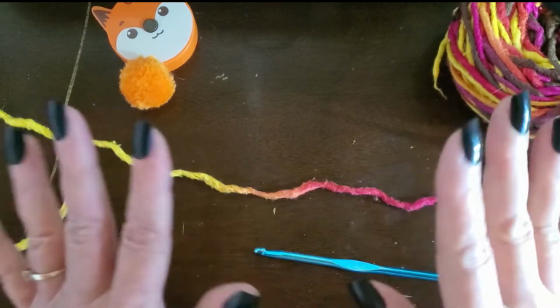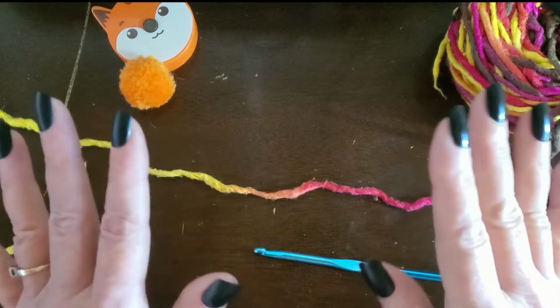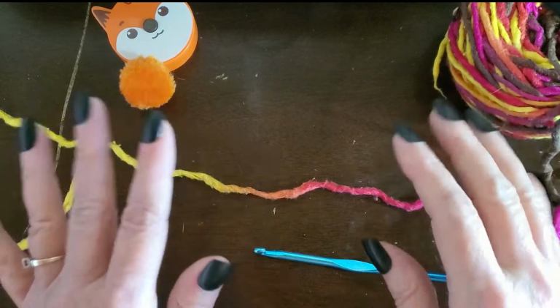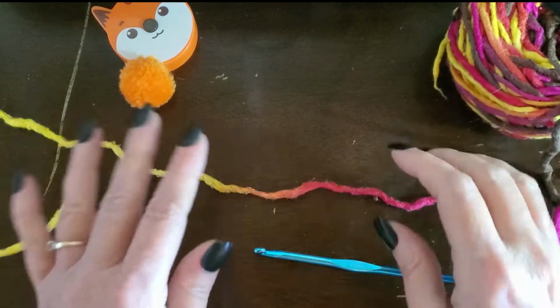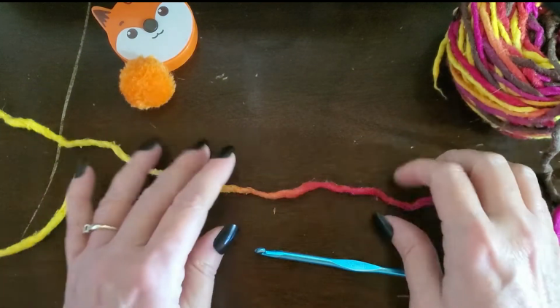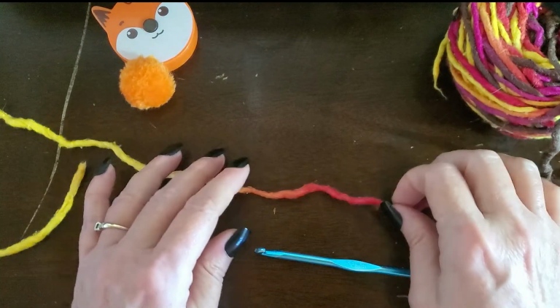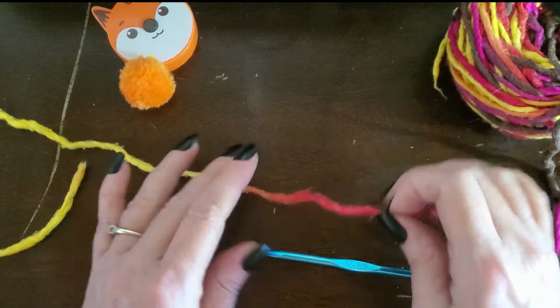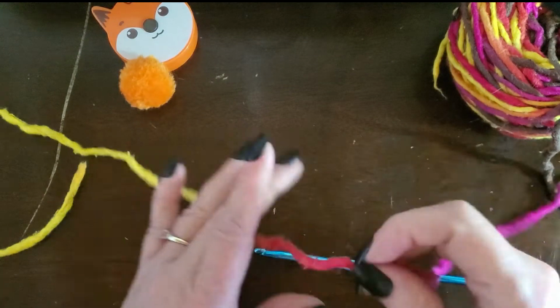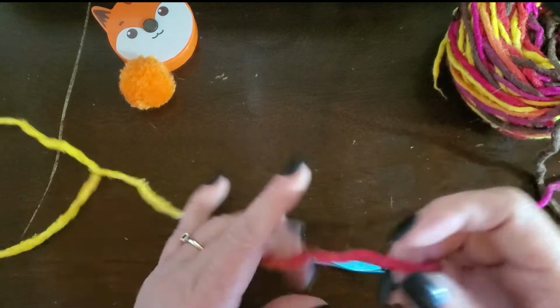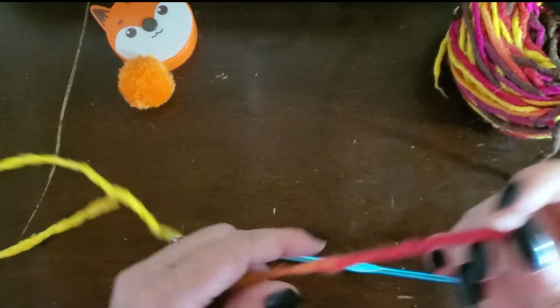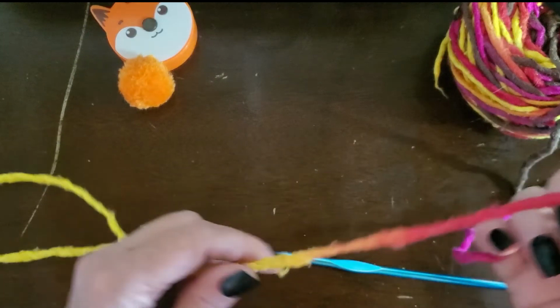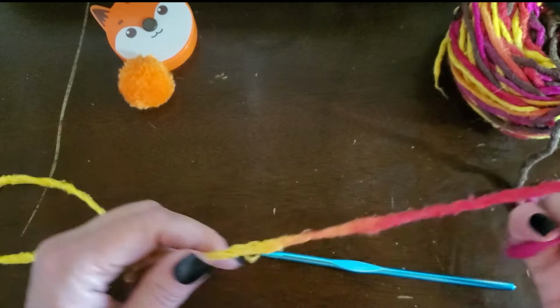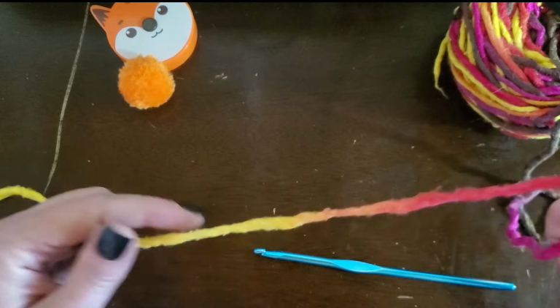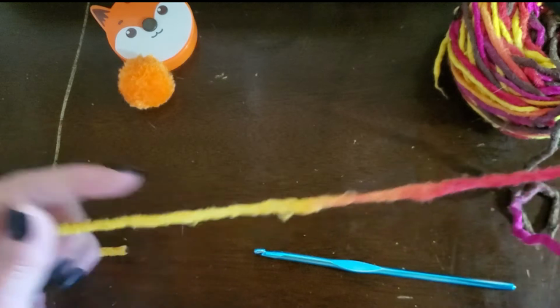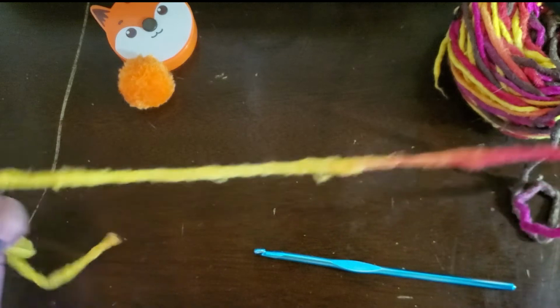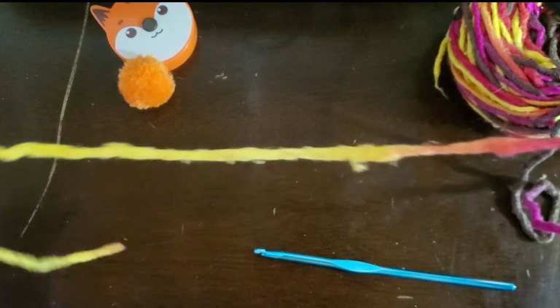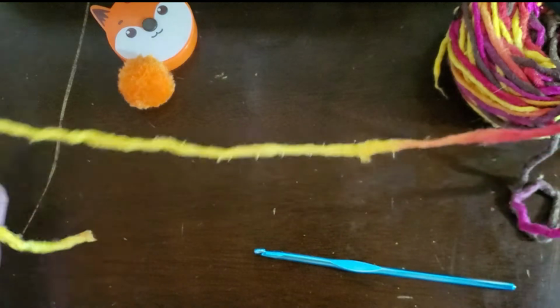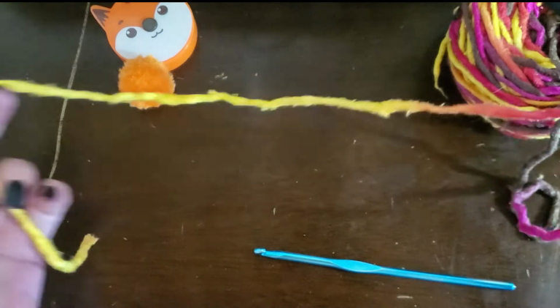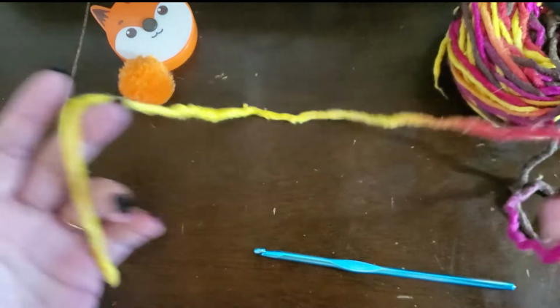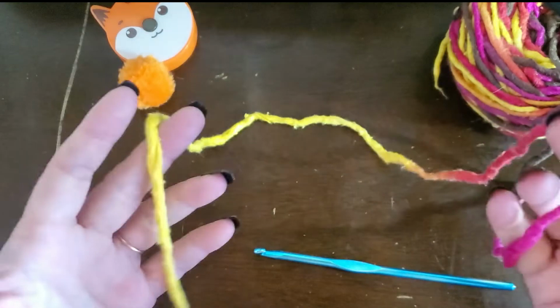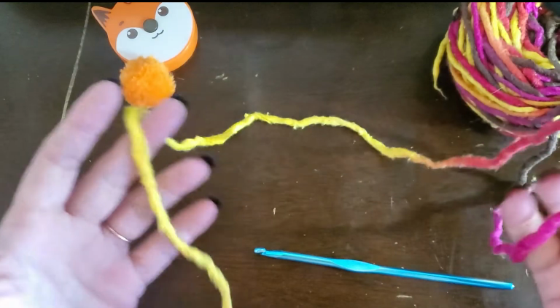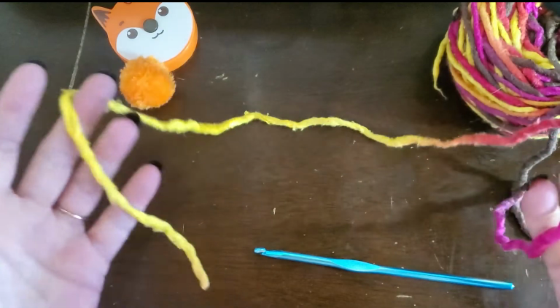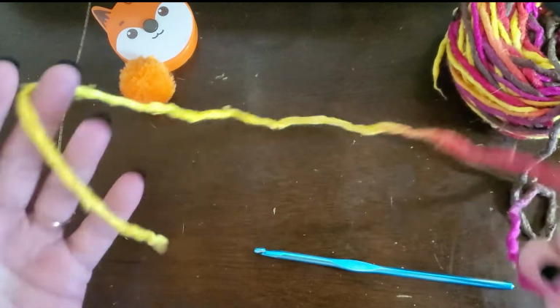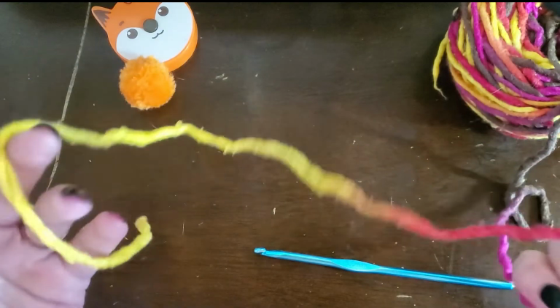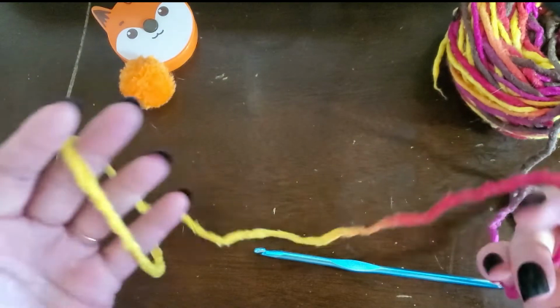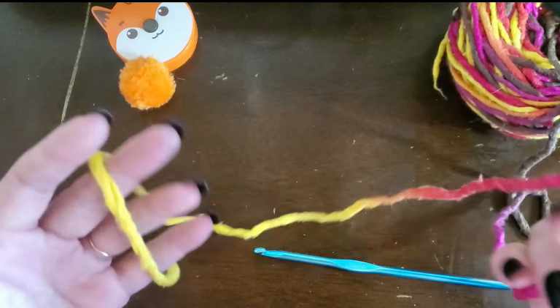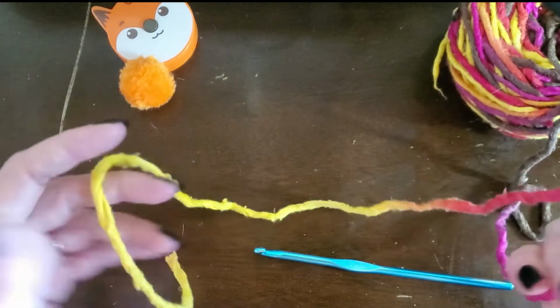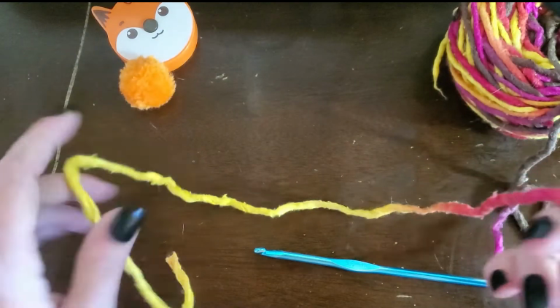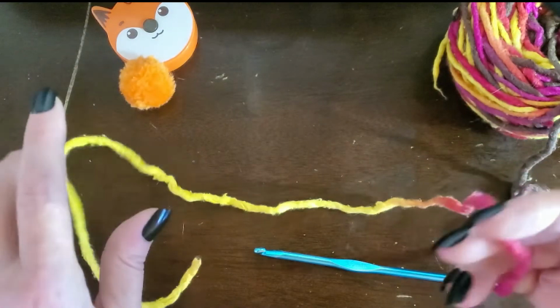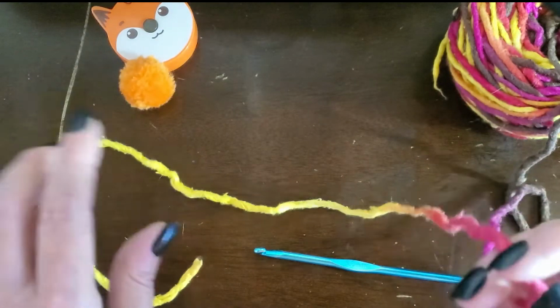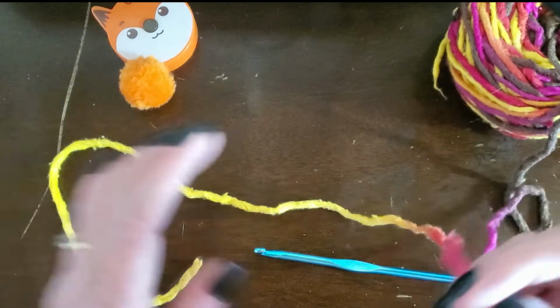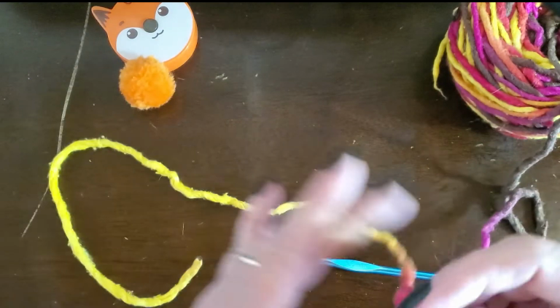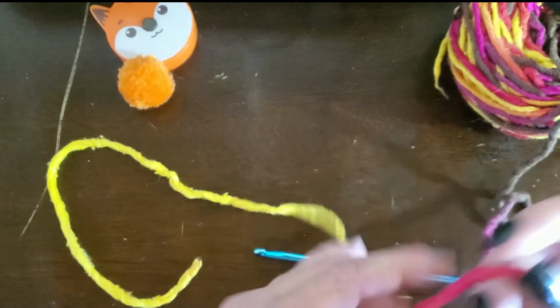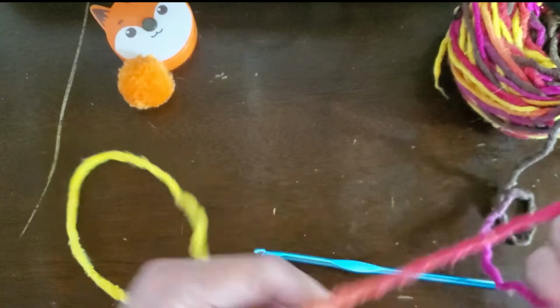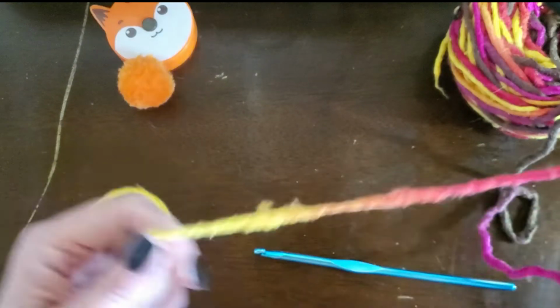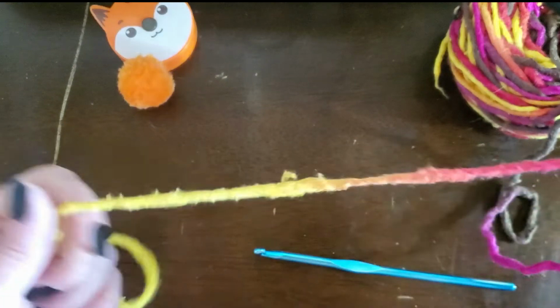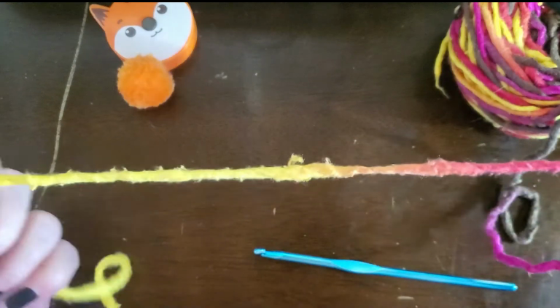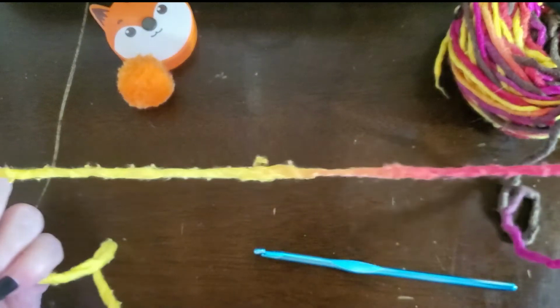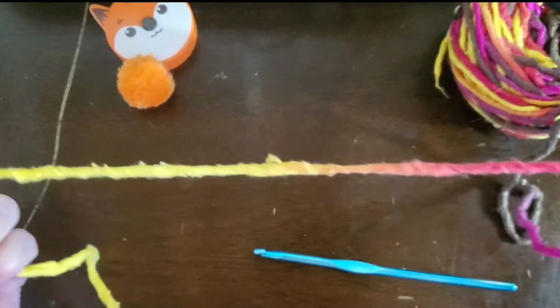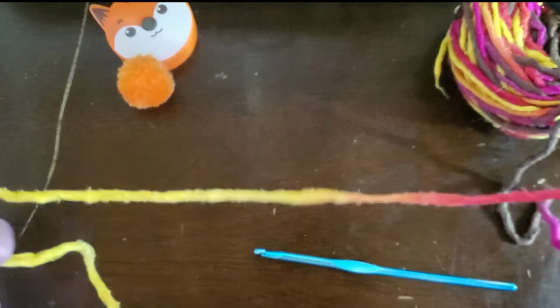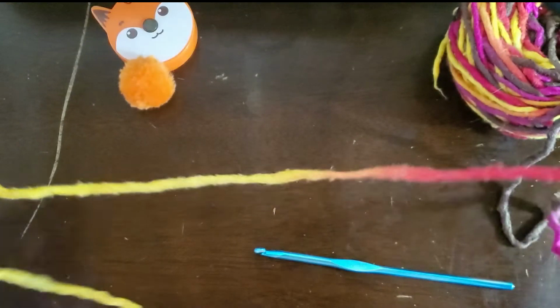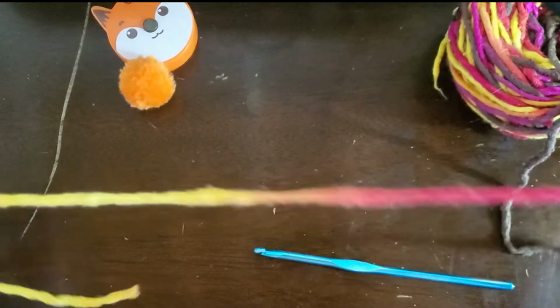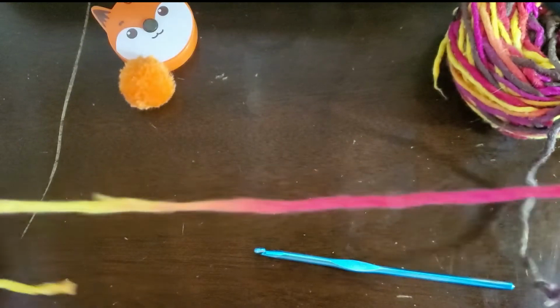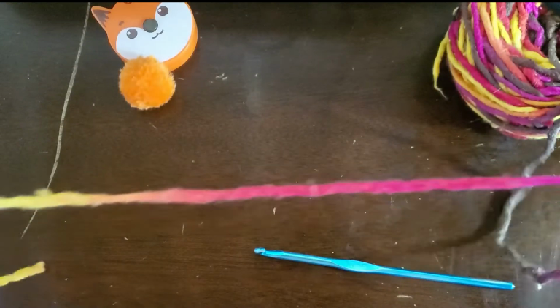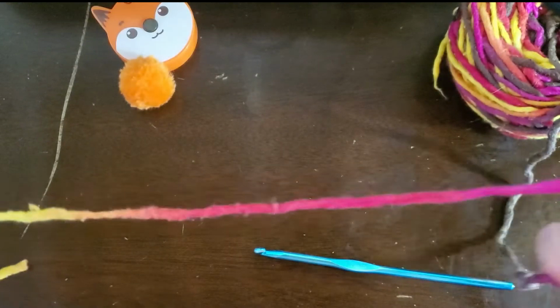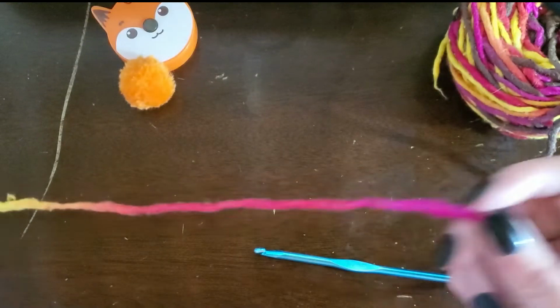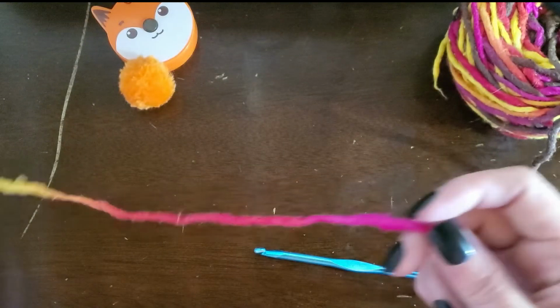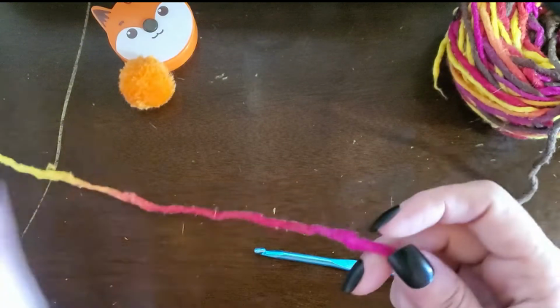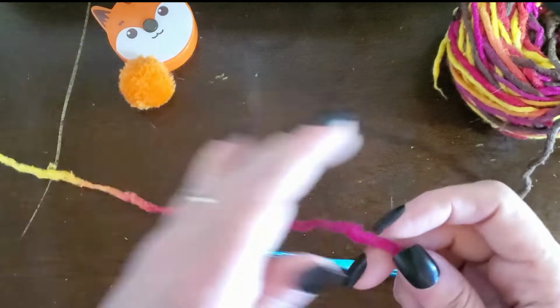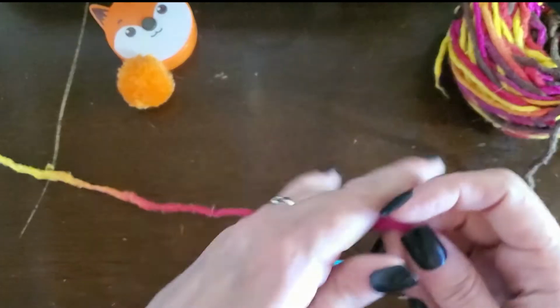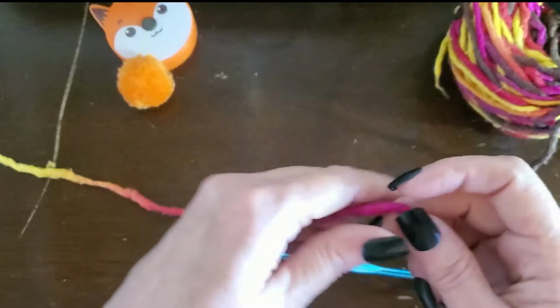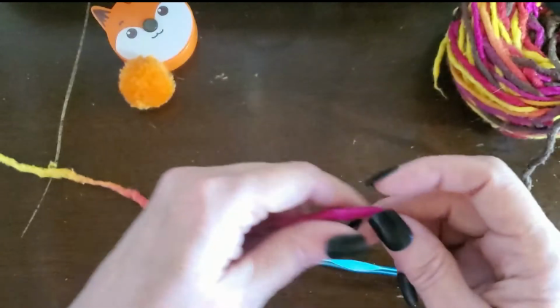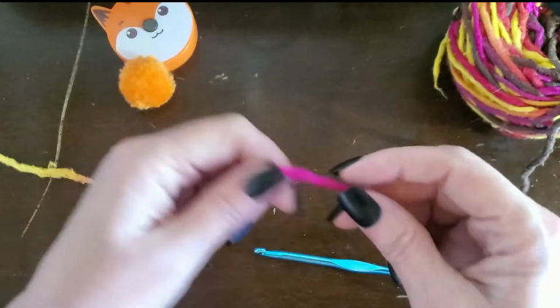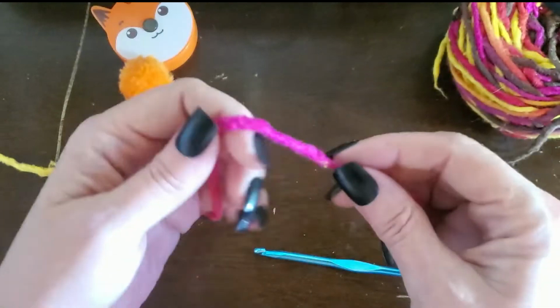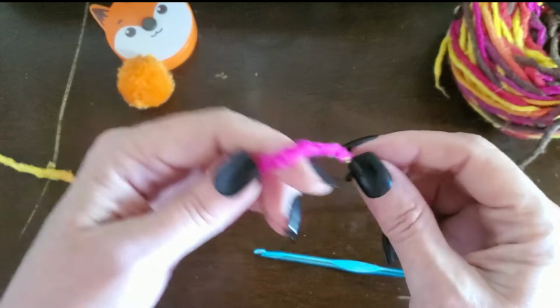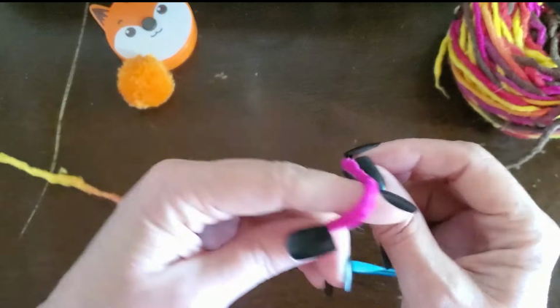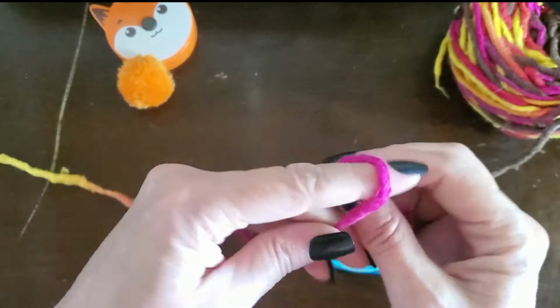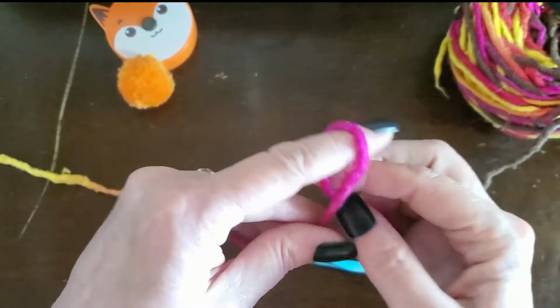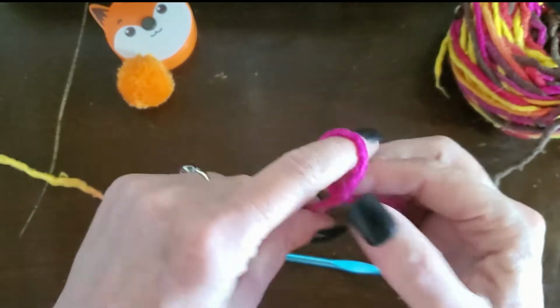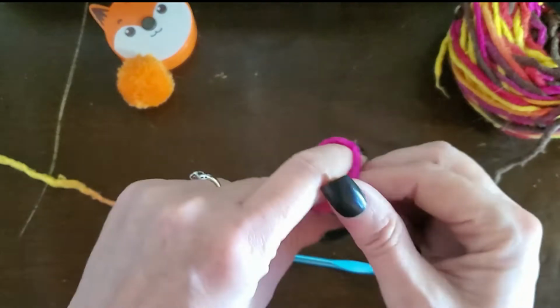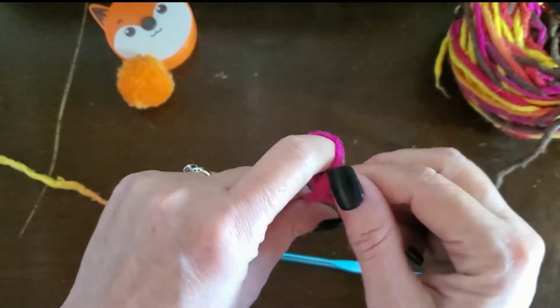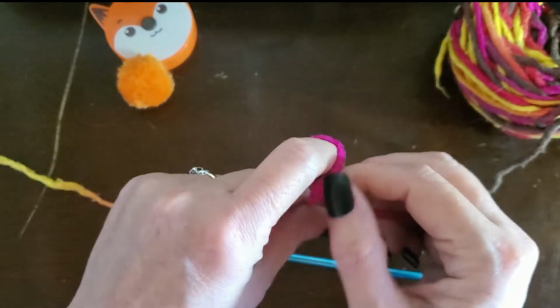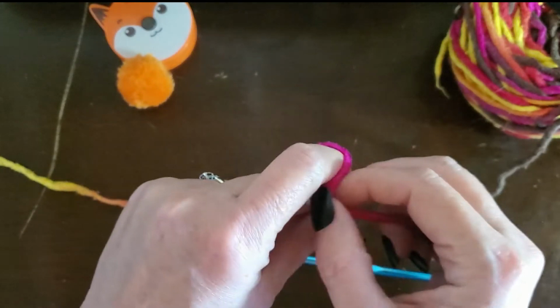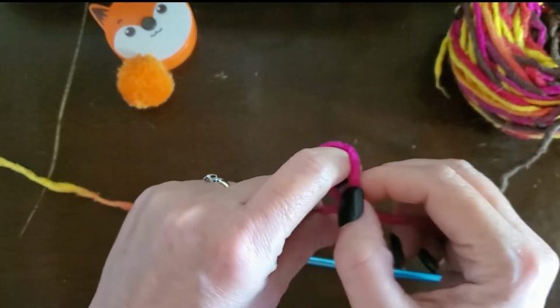This is like a long tail cast on — just like a long tail cast on. So take a very long tail and make a slip knot.